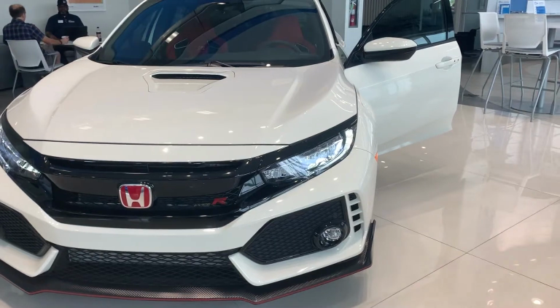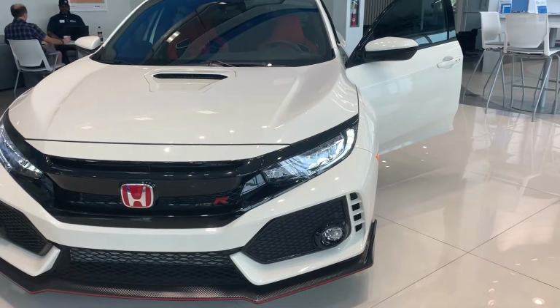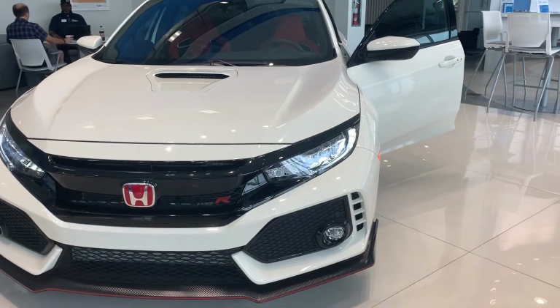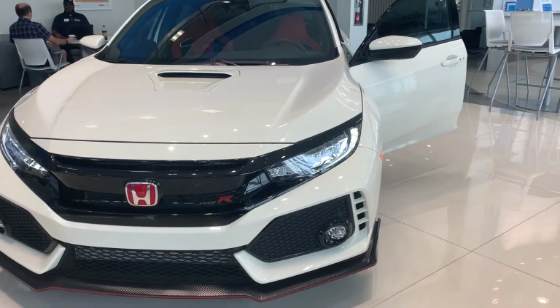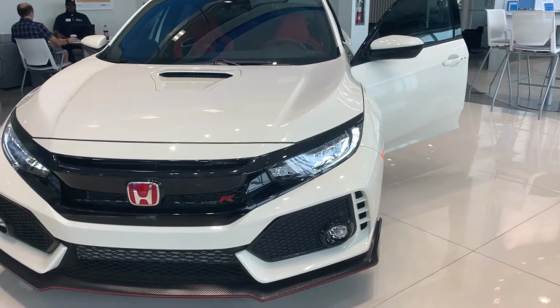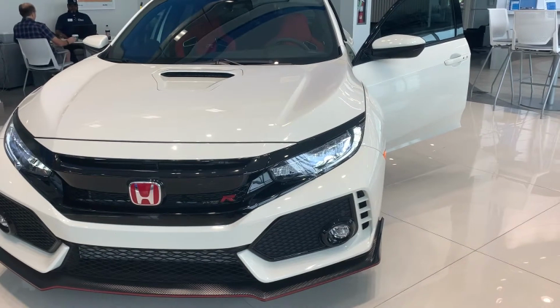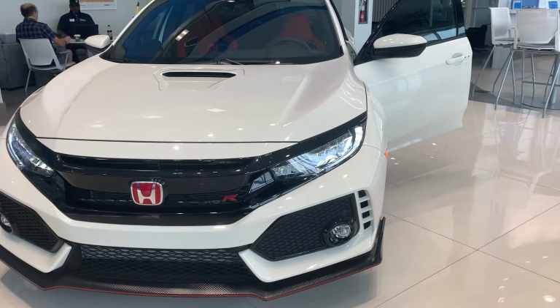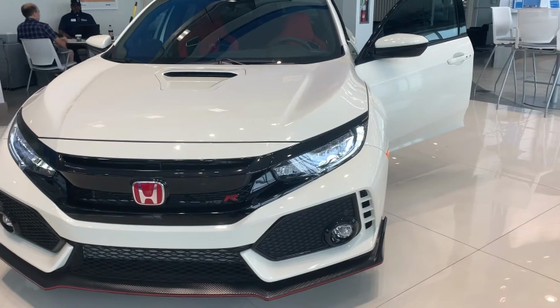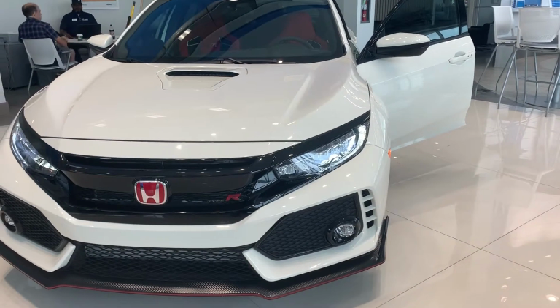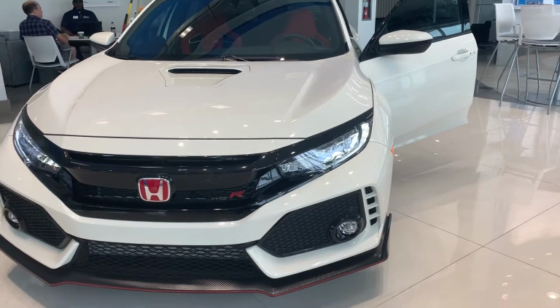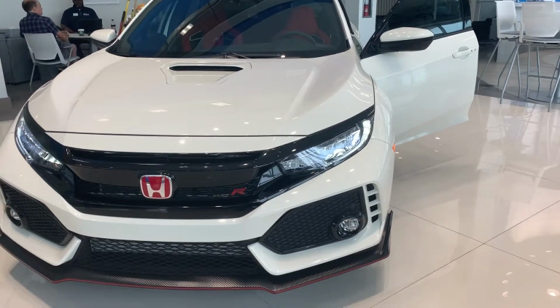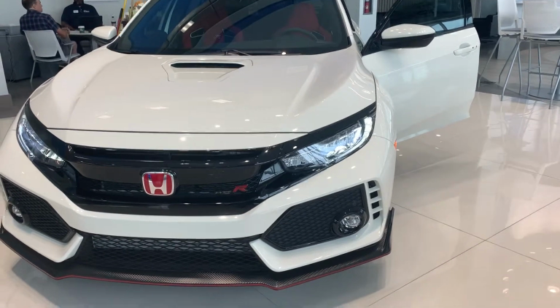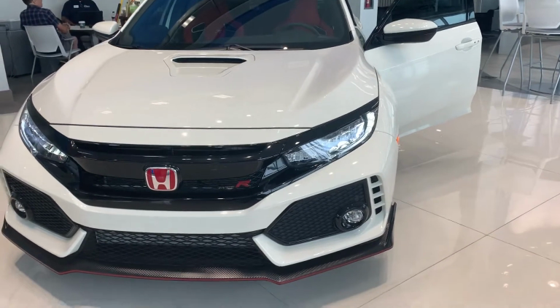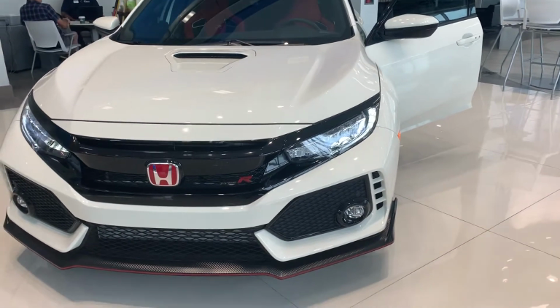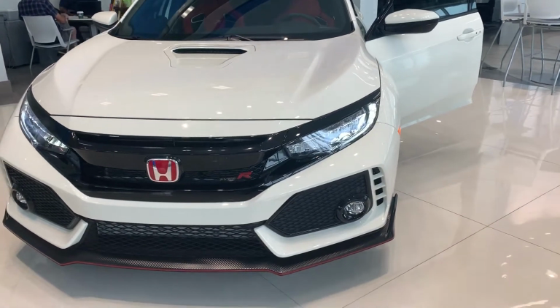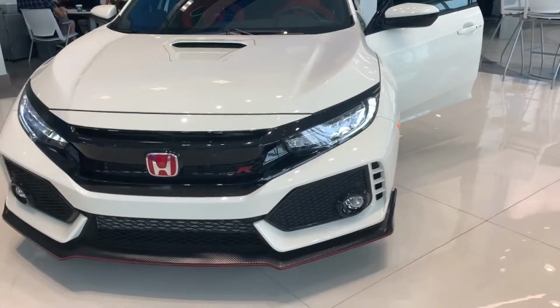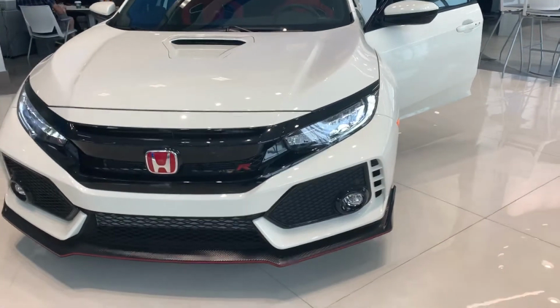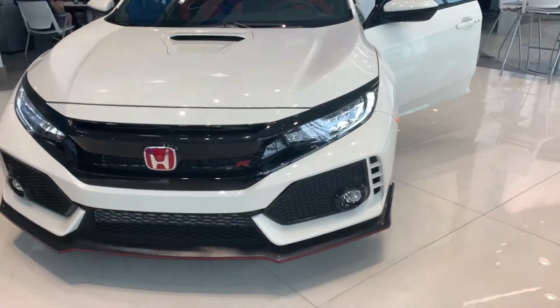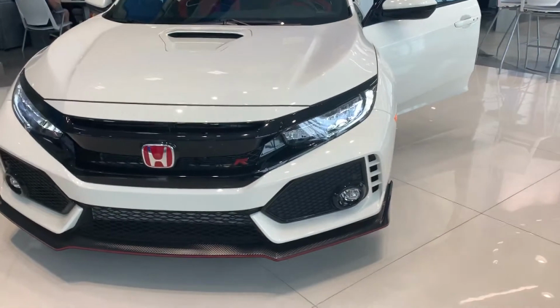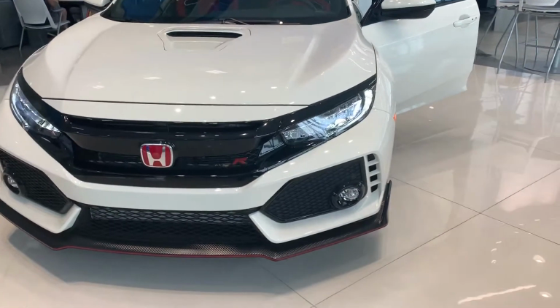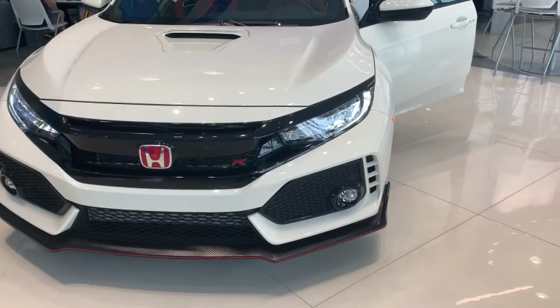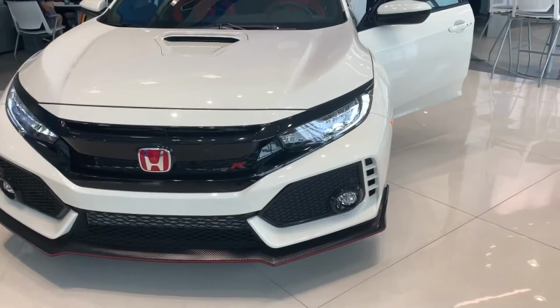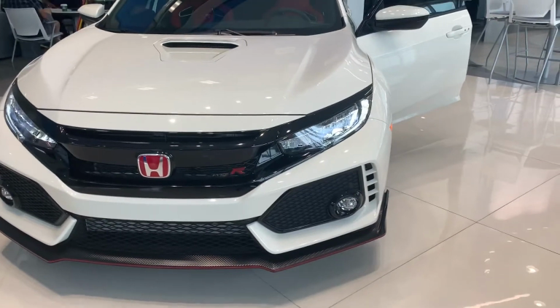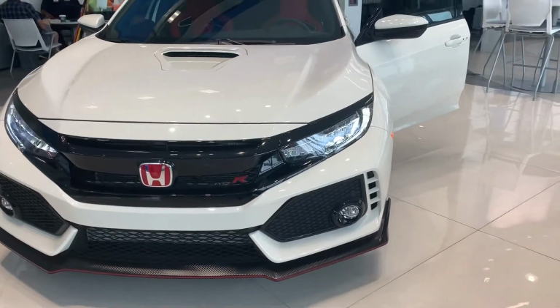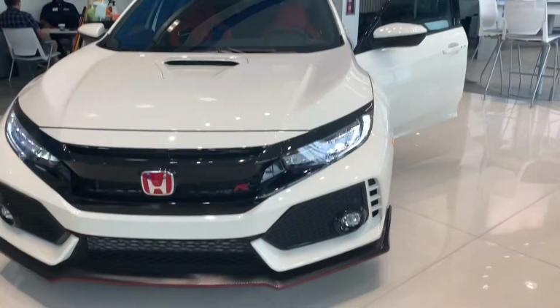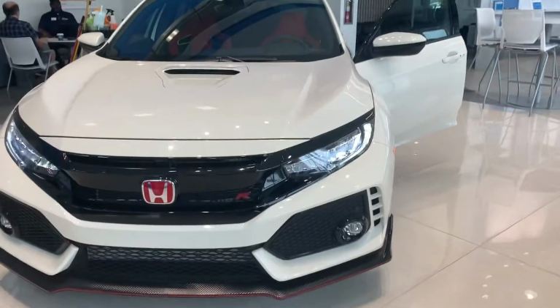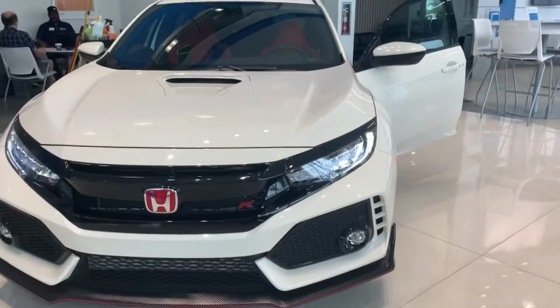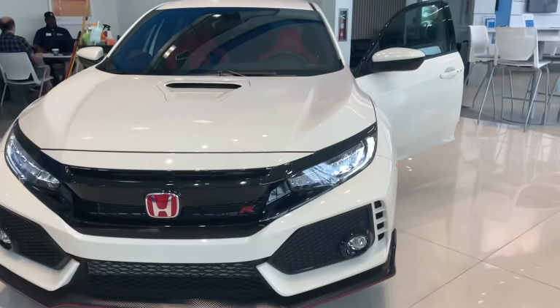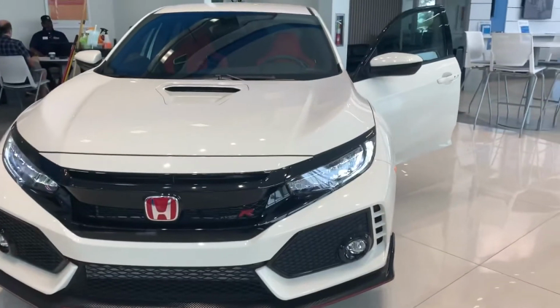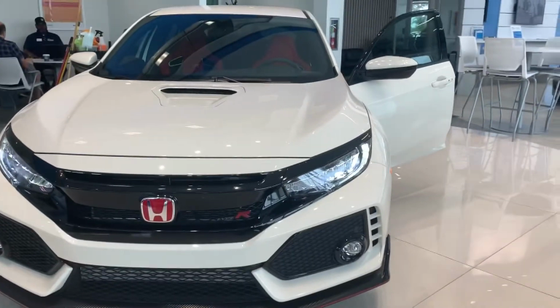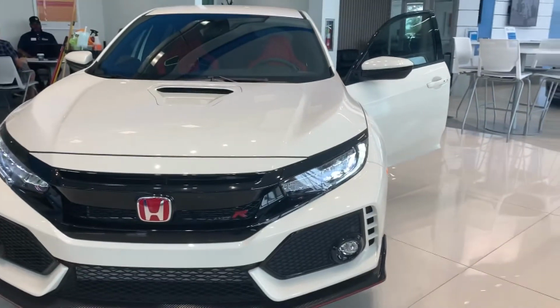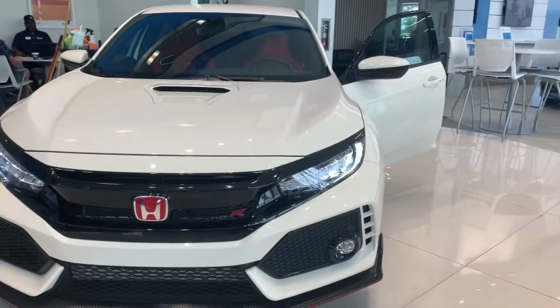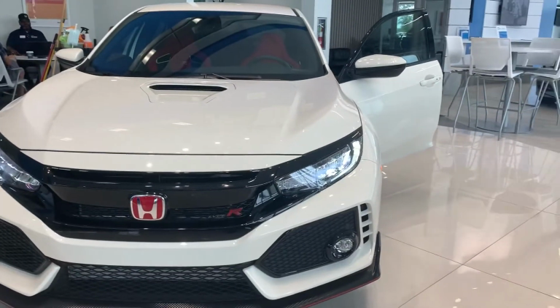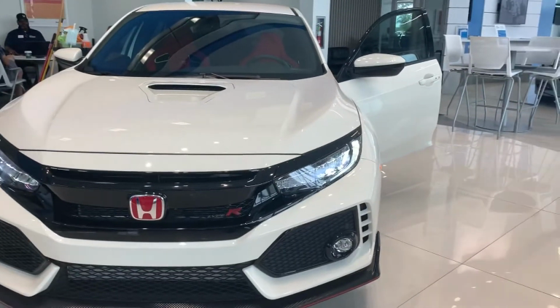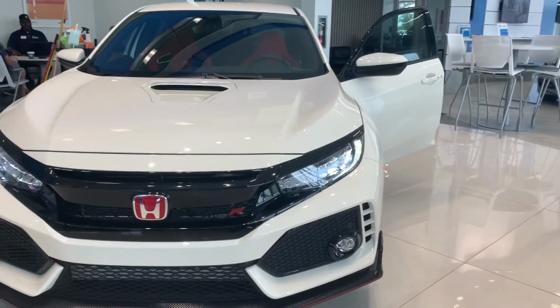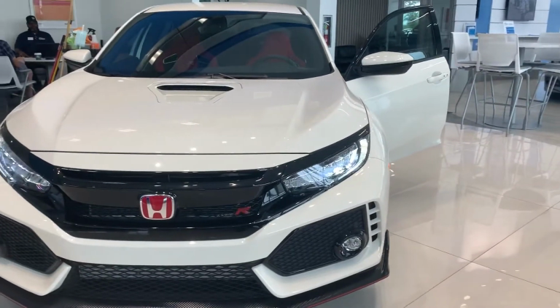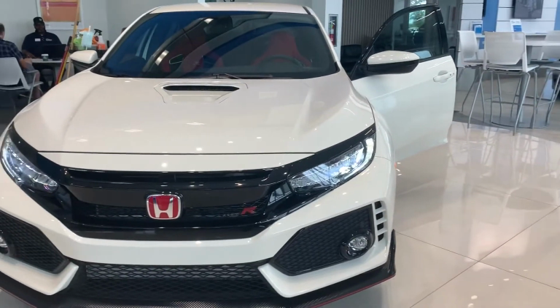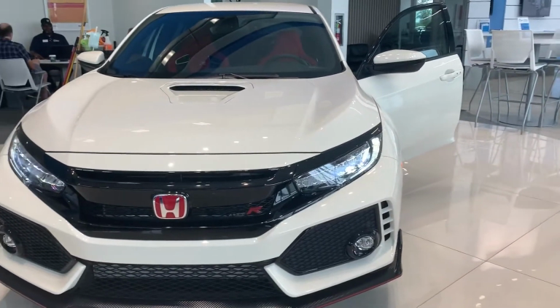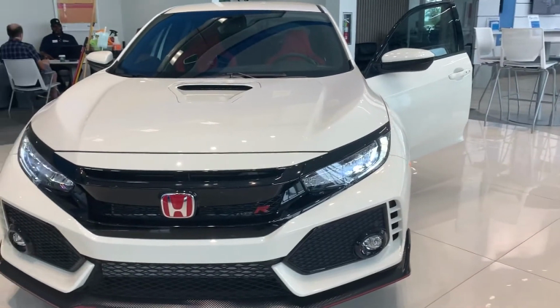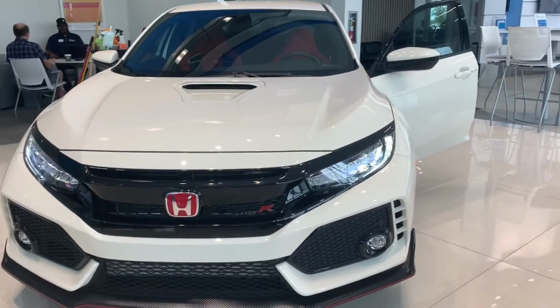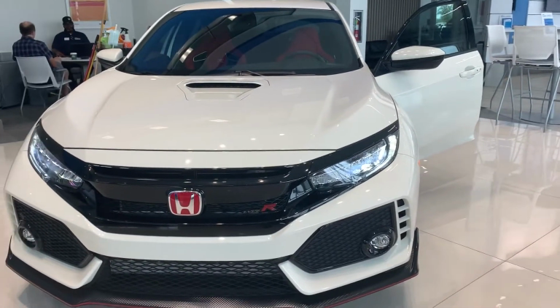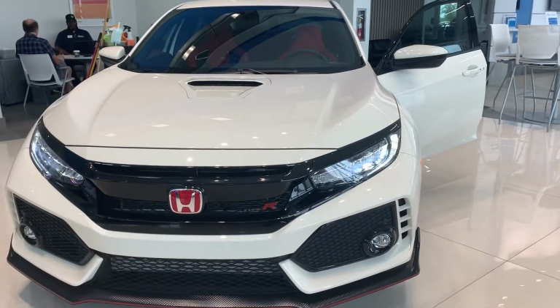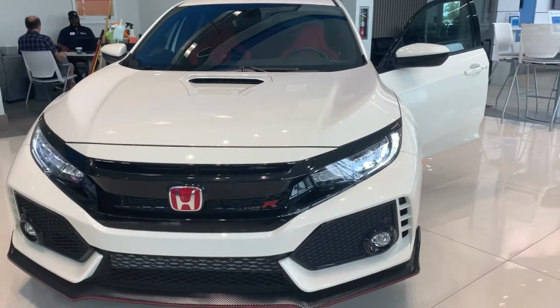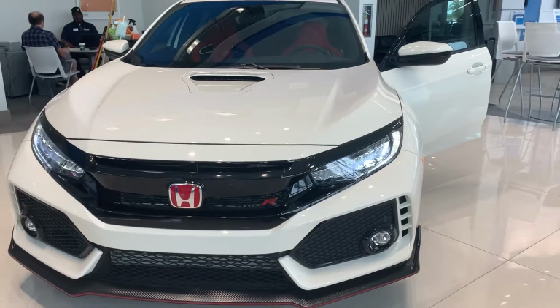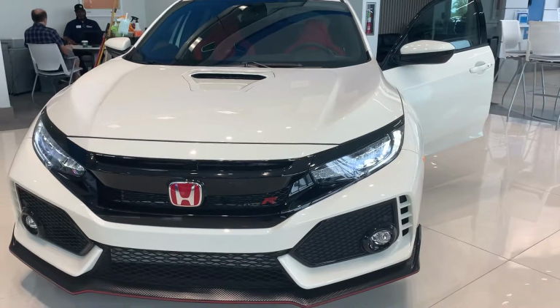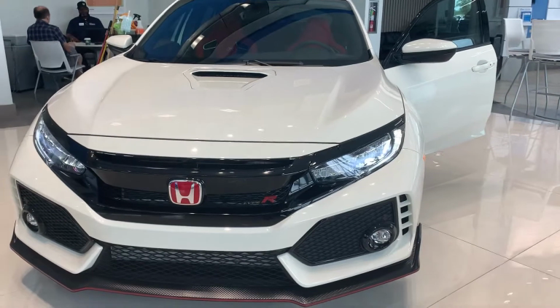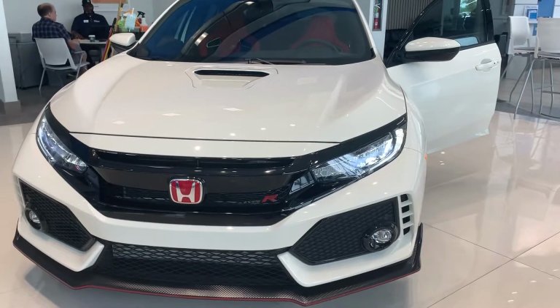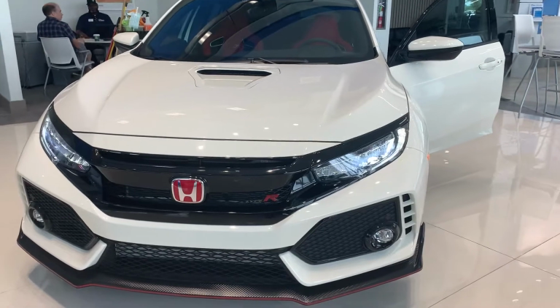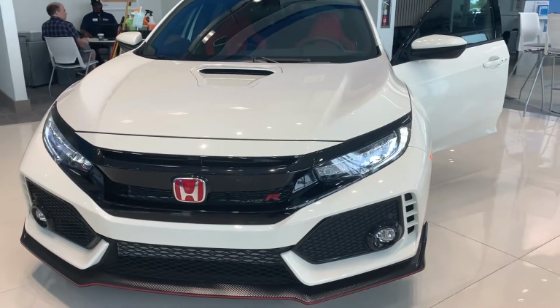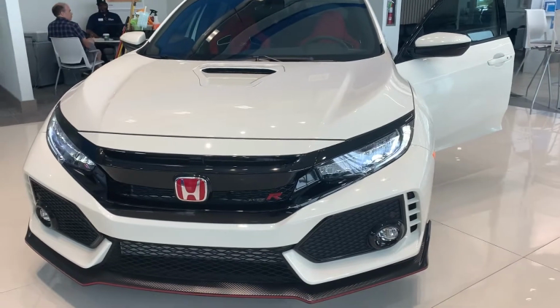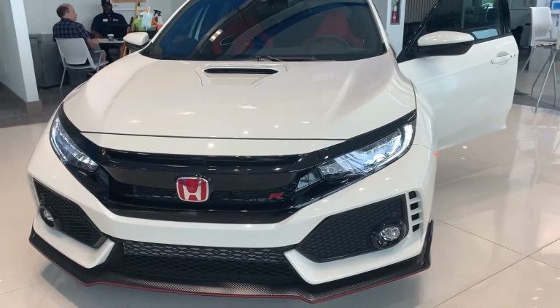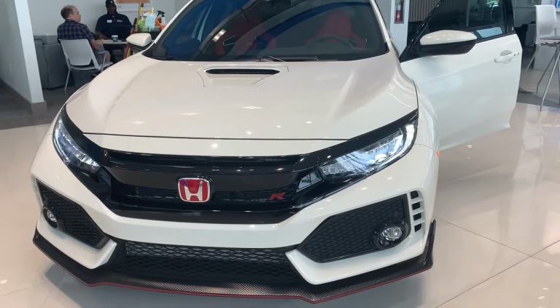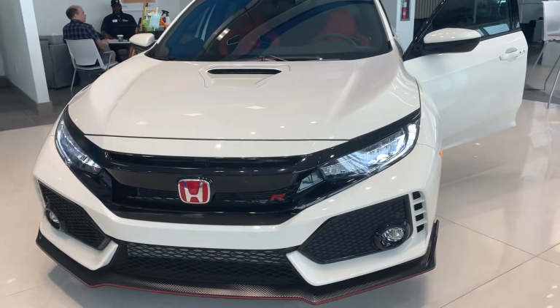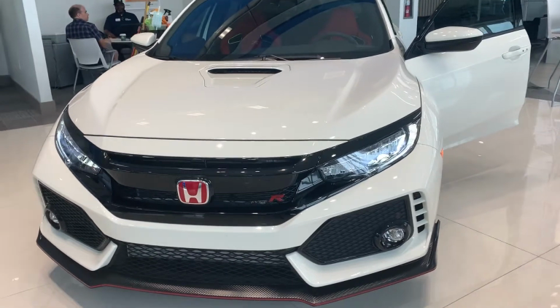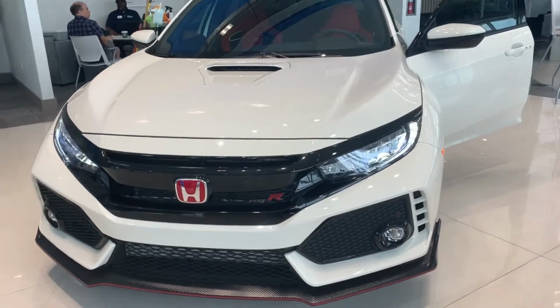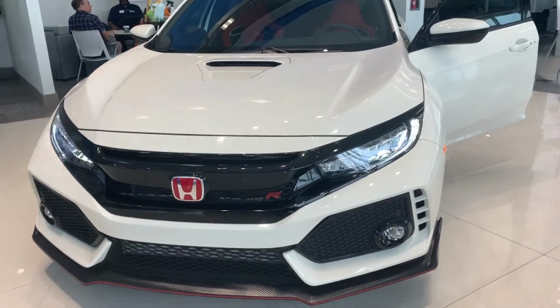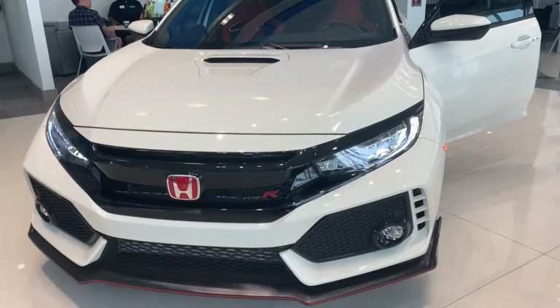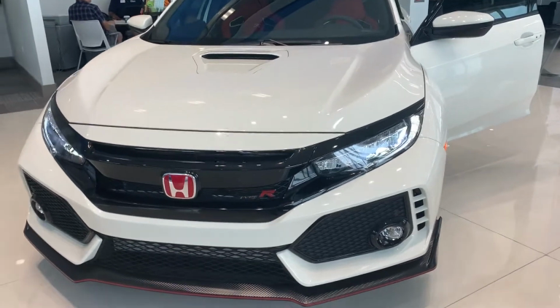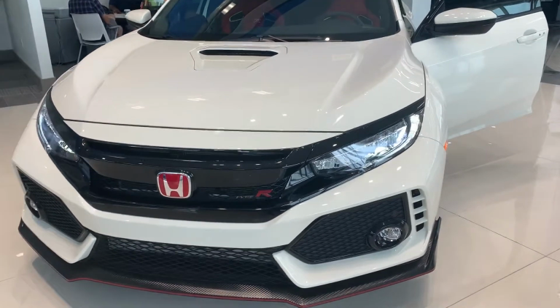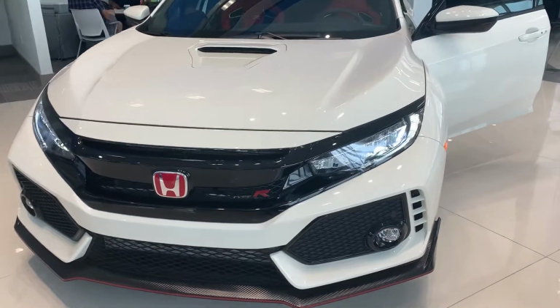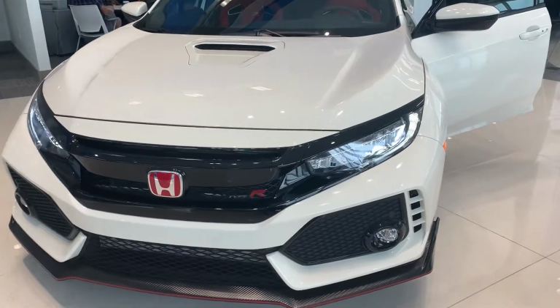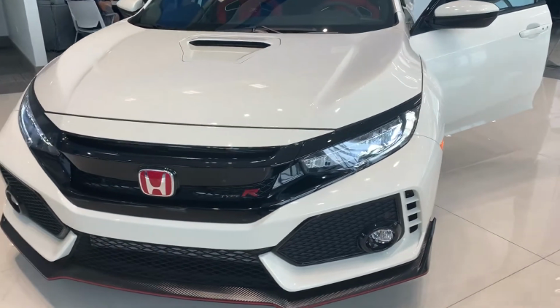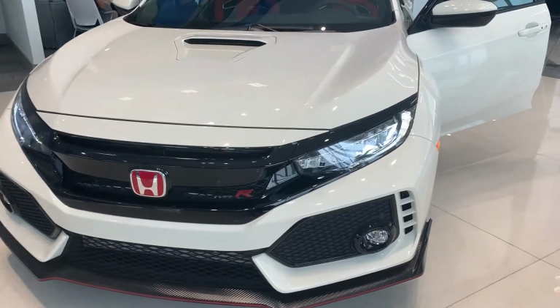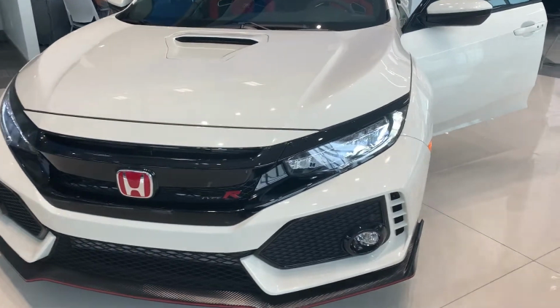Hey Tammy, this is Jose Batista here at Hill Country Honda. Here is the 2019 Honda Civic Type R in championship white.